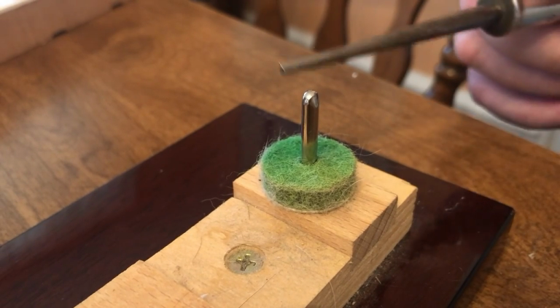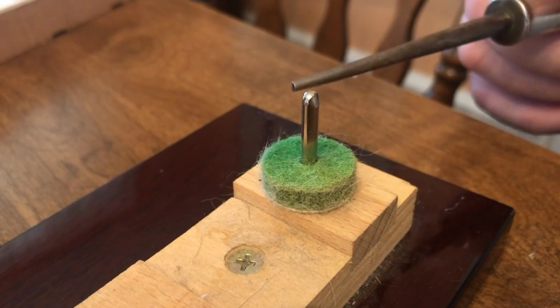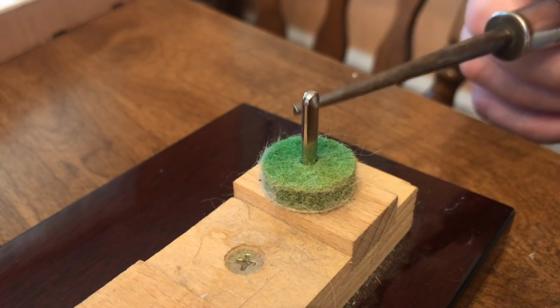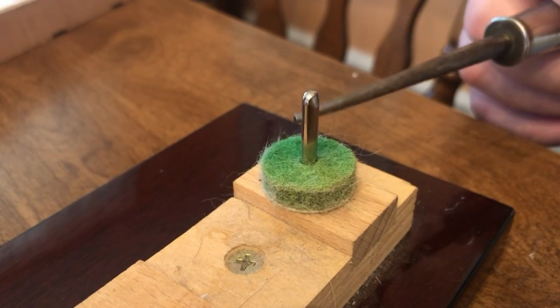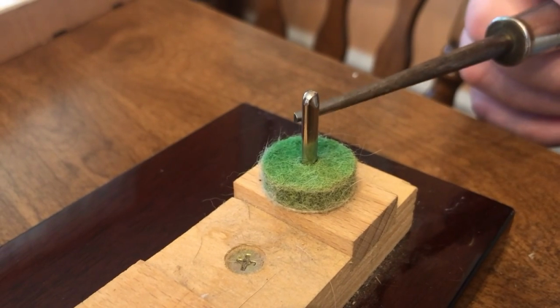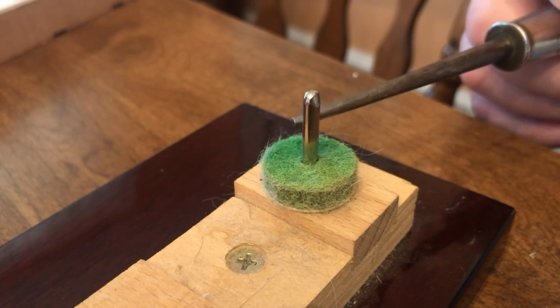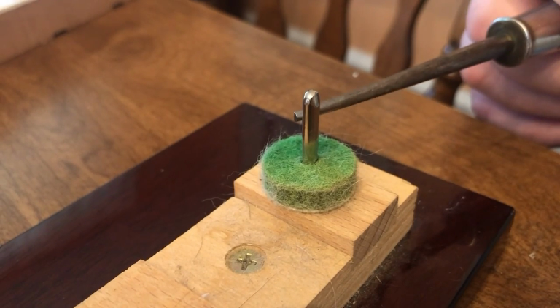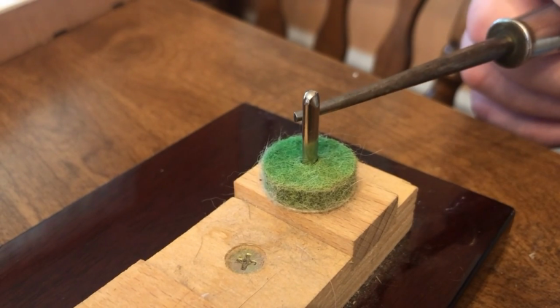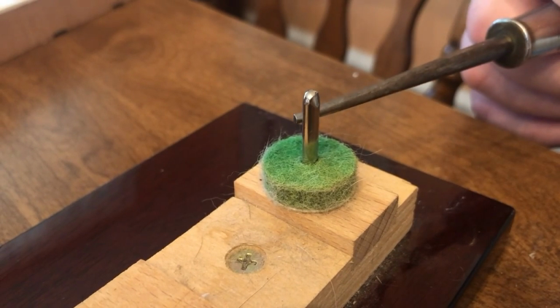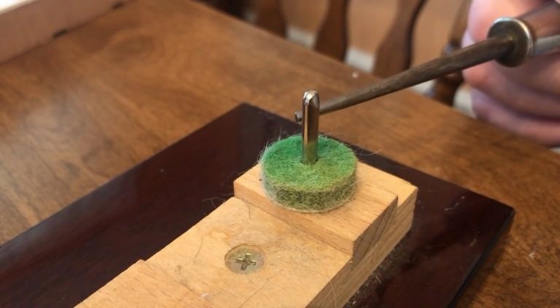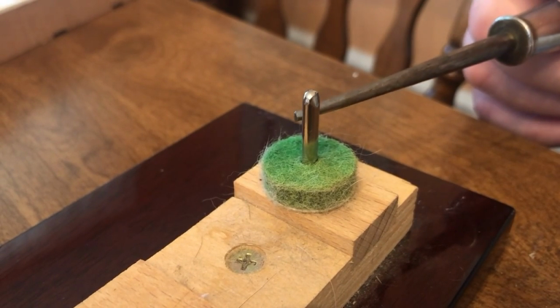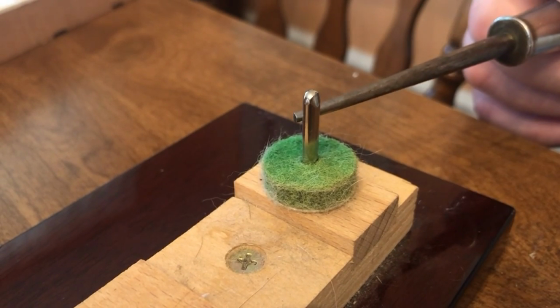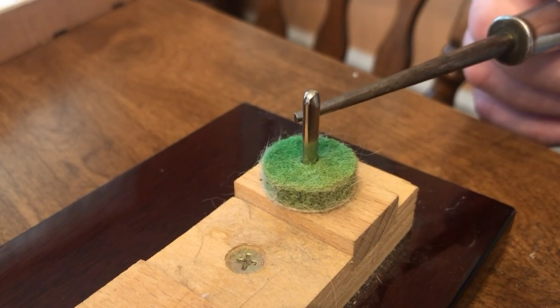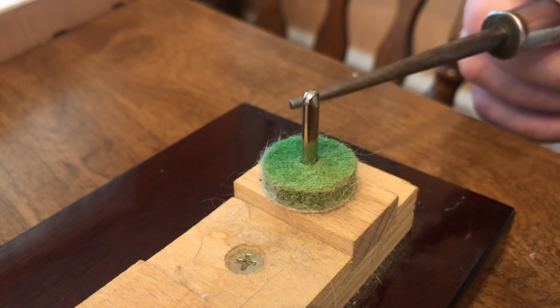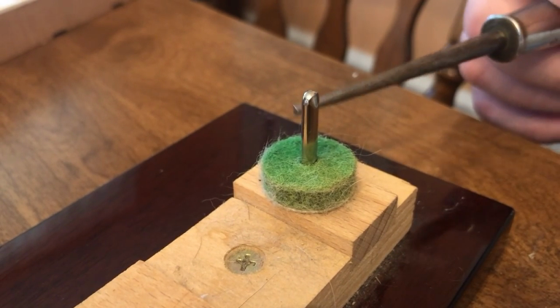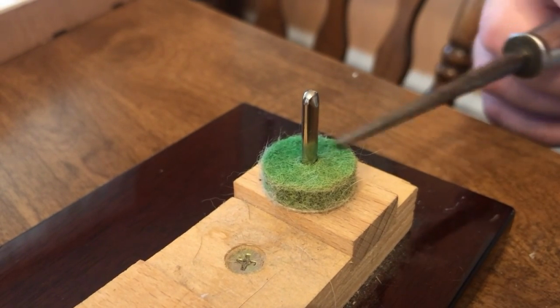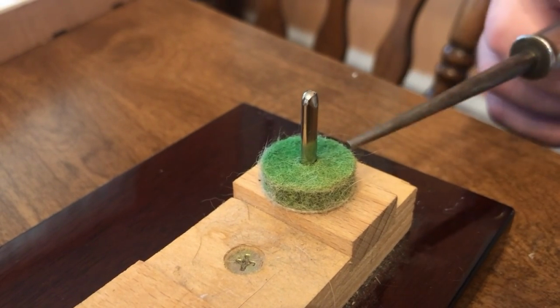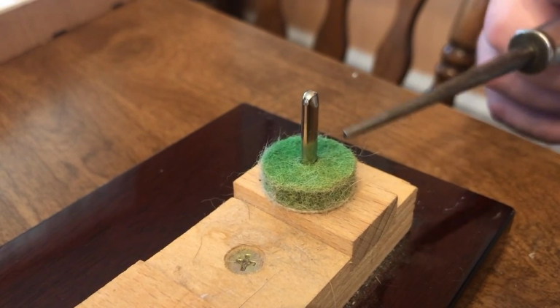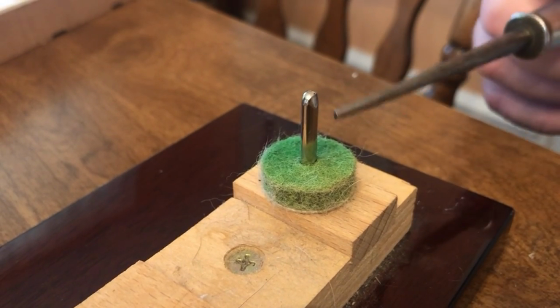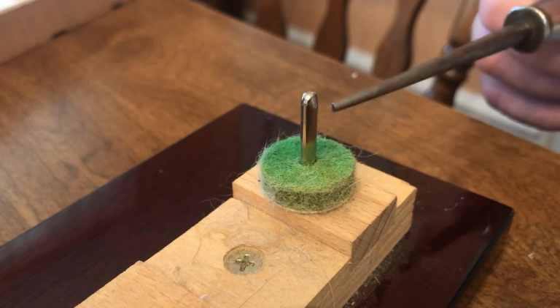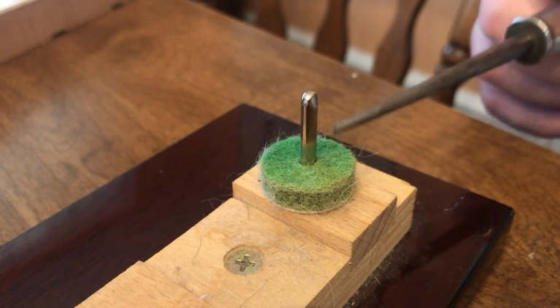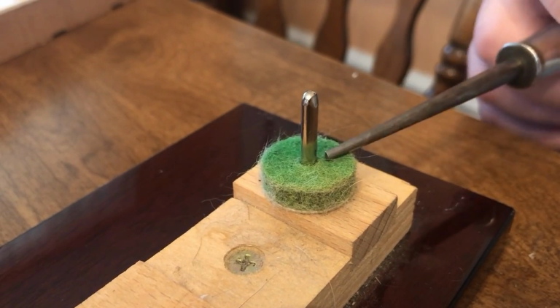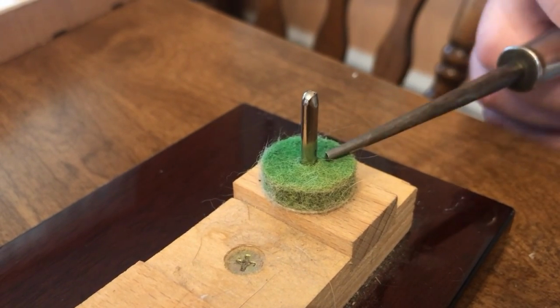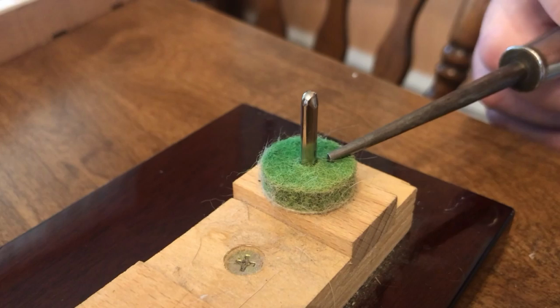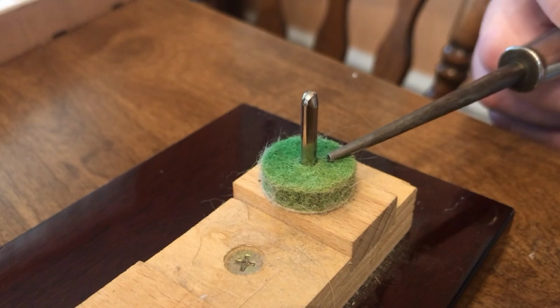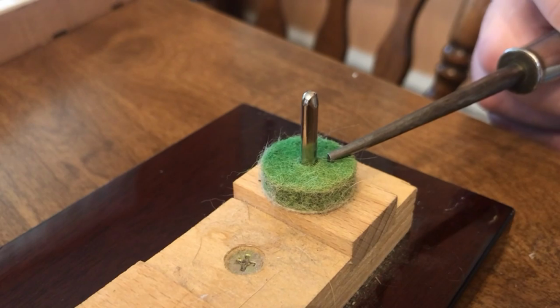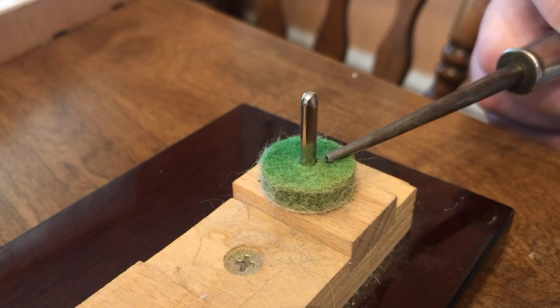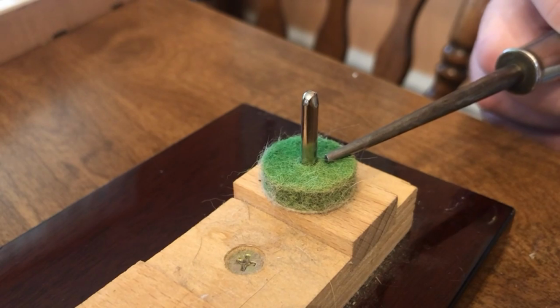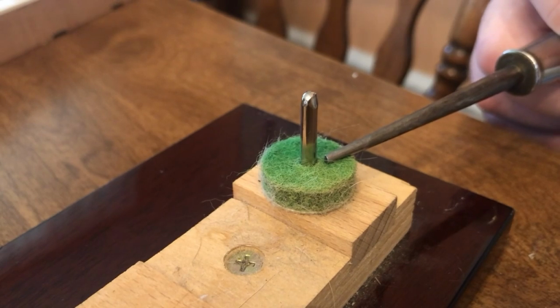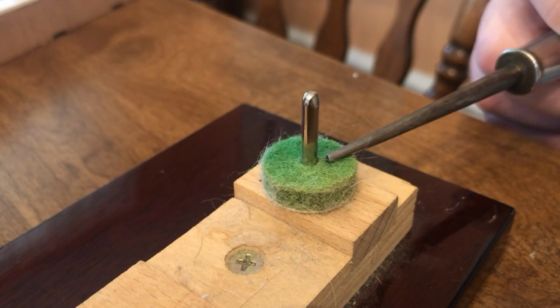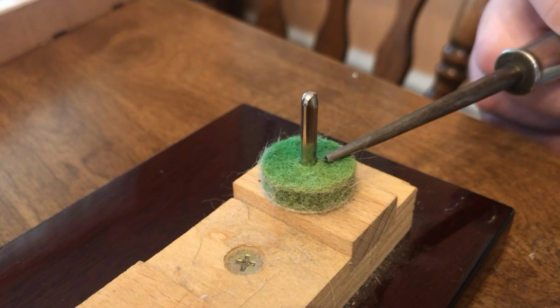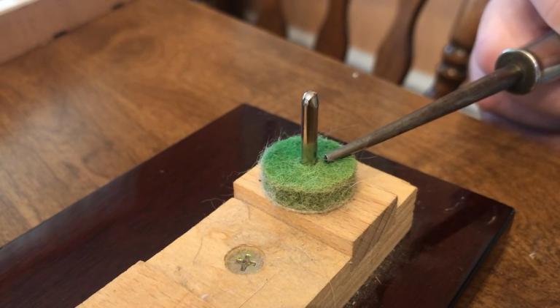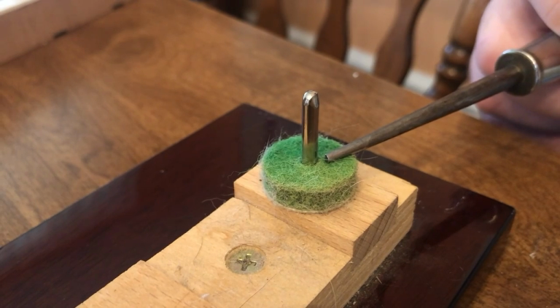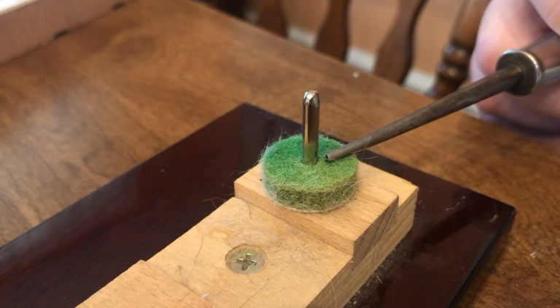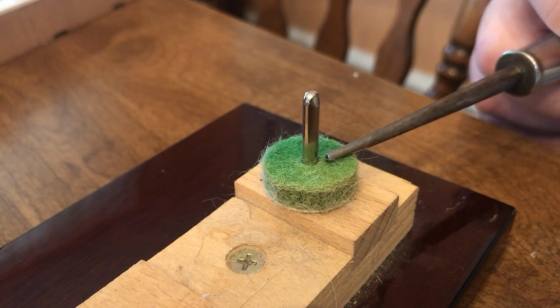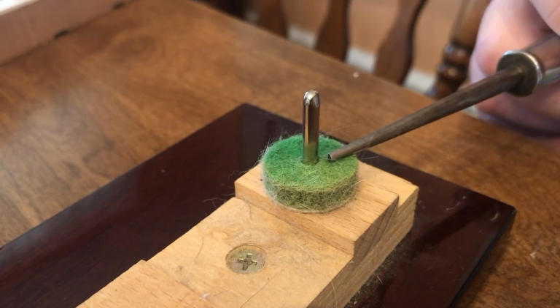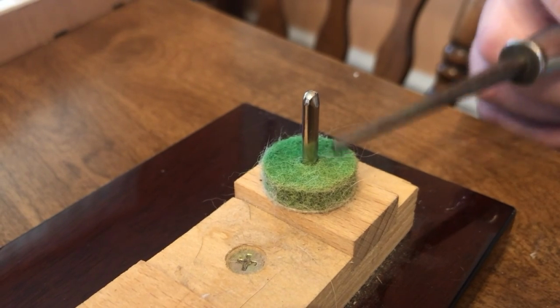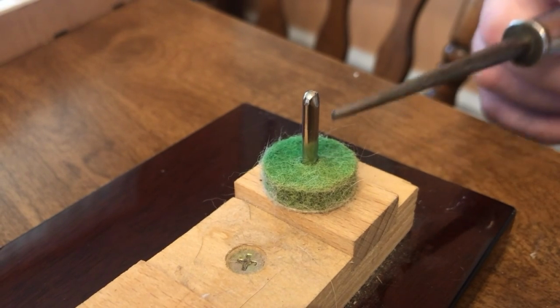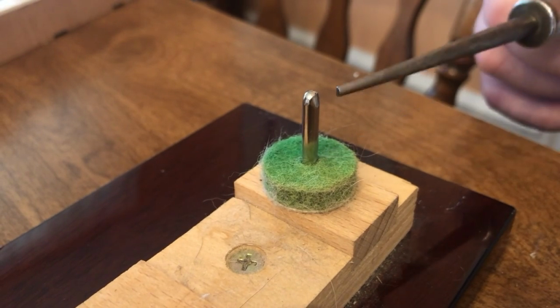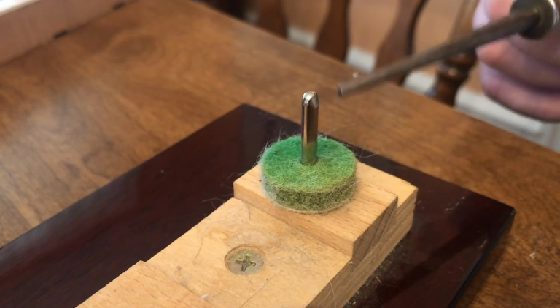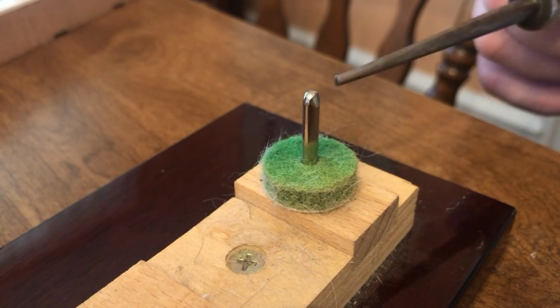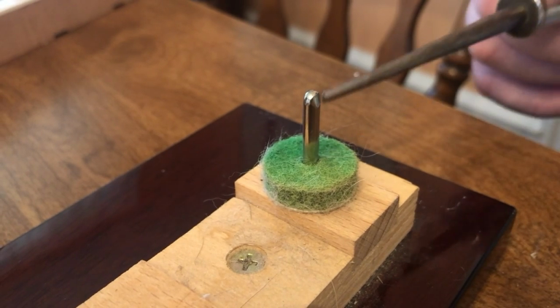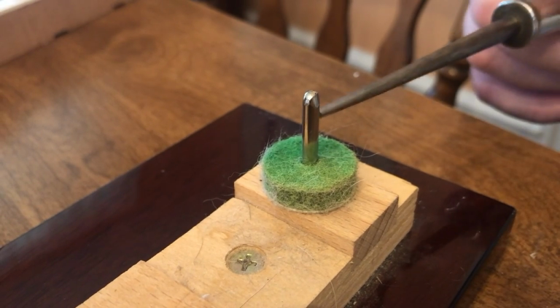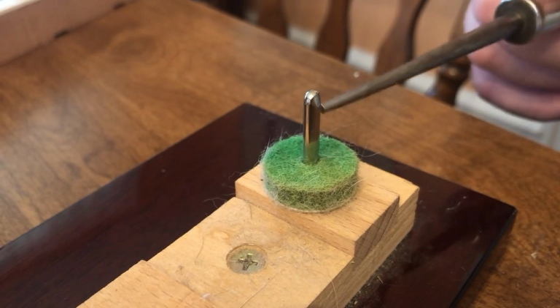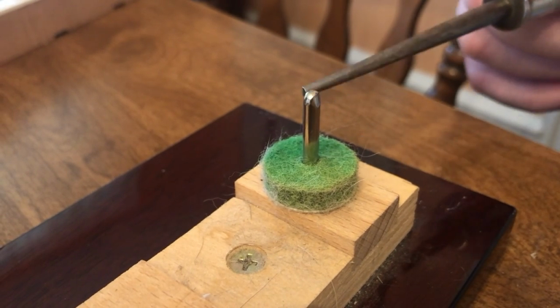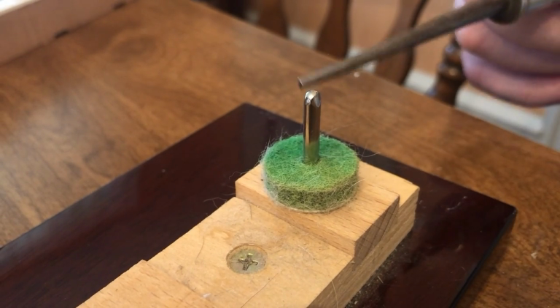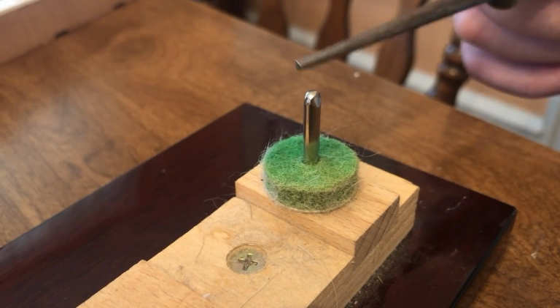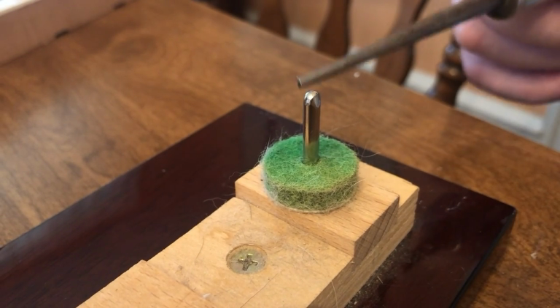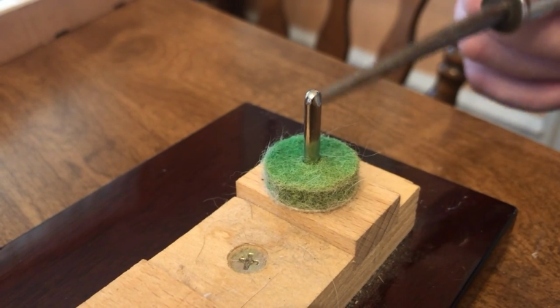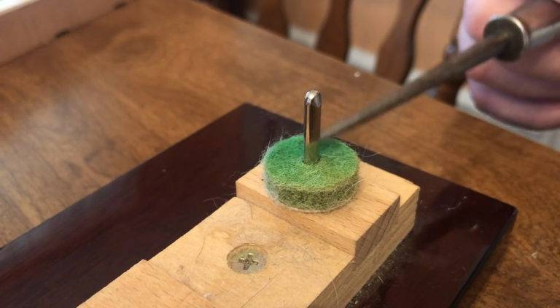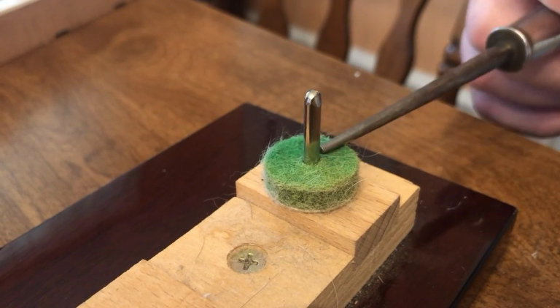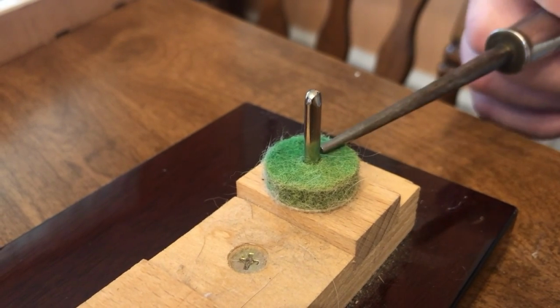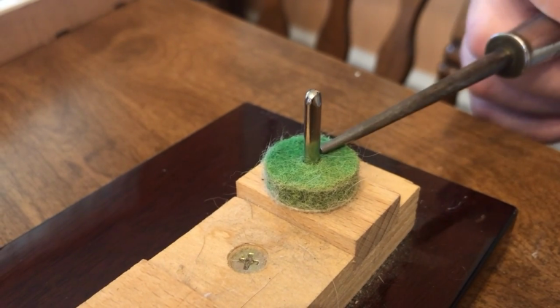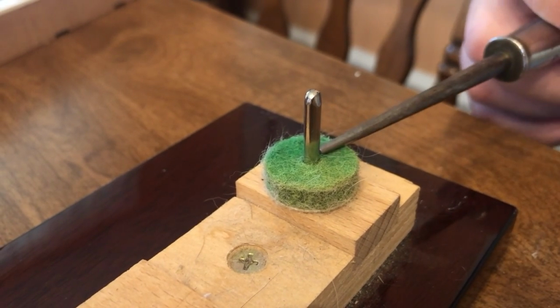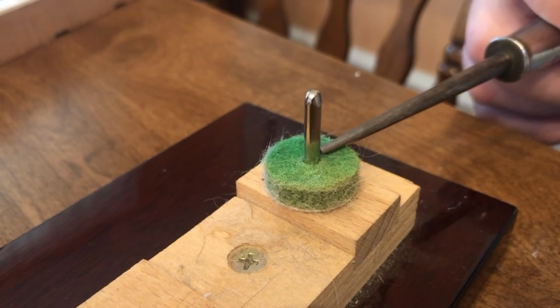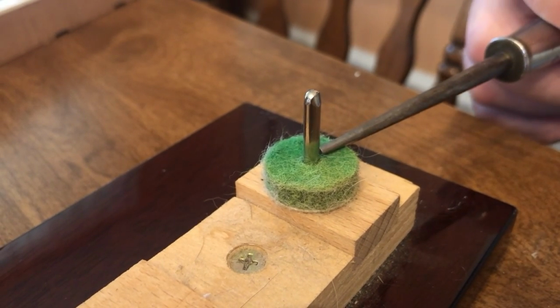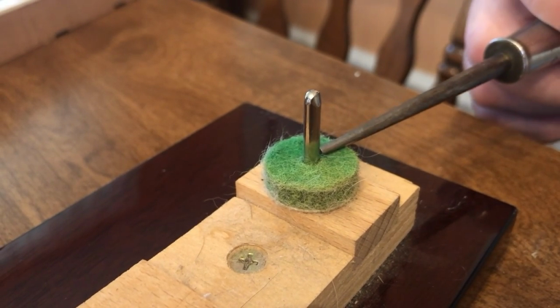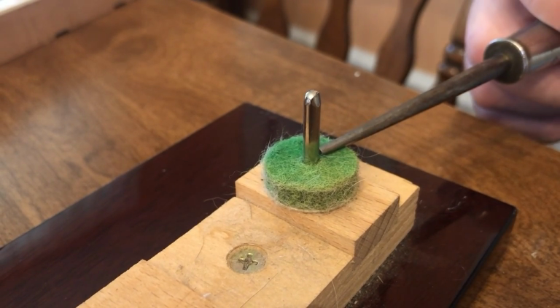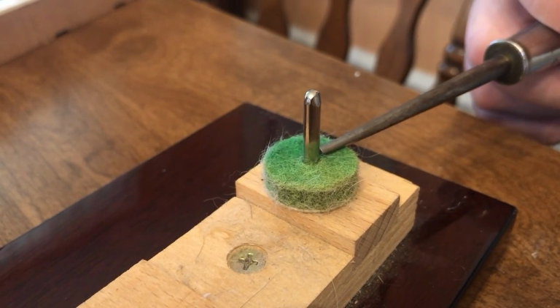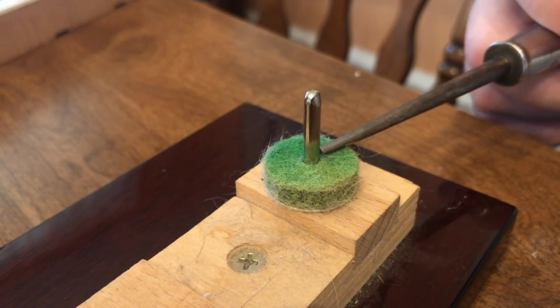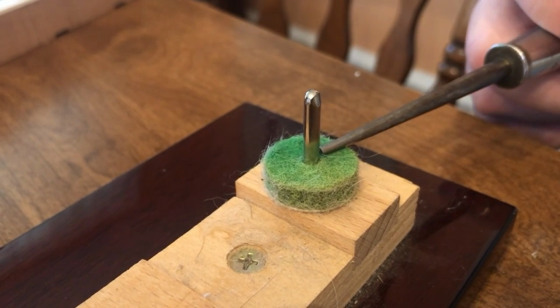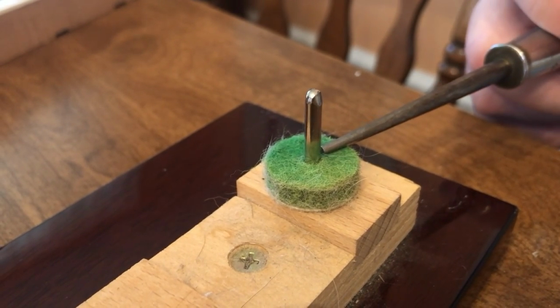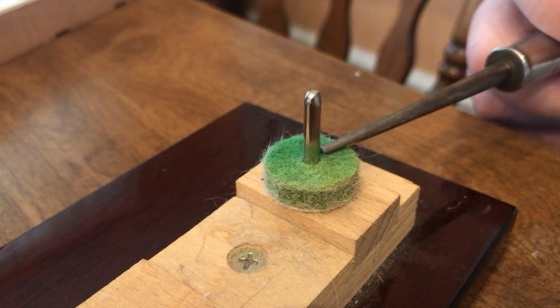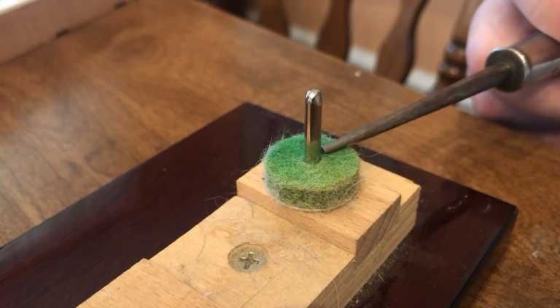This is the front rail pin, and the front rail felt punching. This is where the key travel takes place.